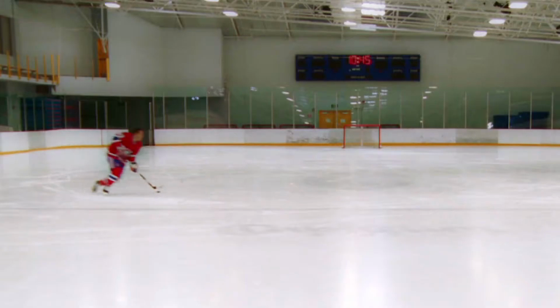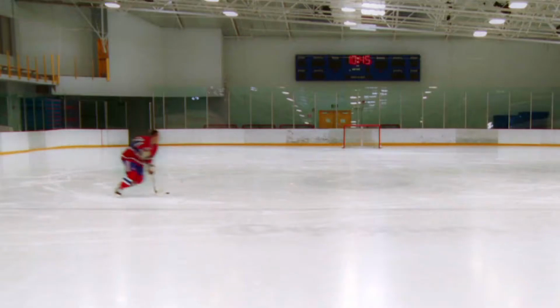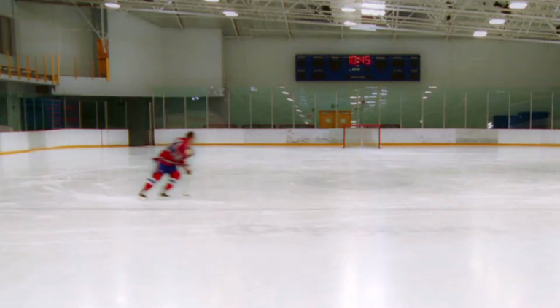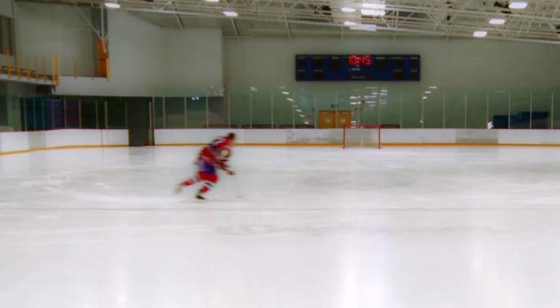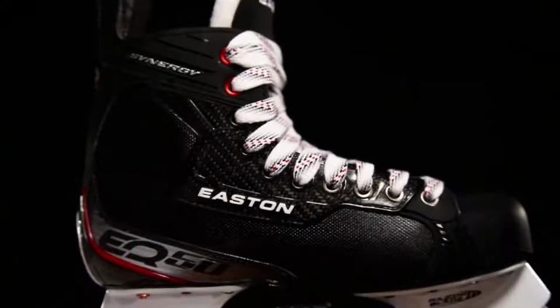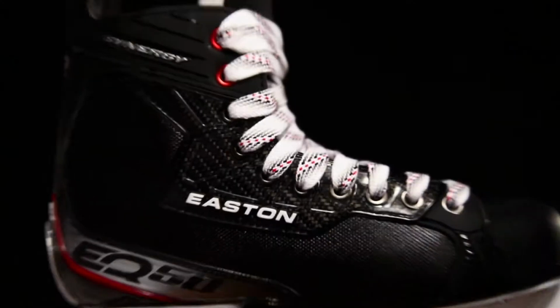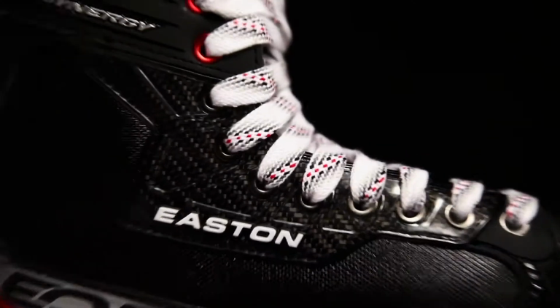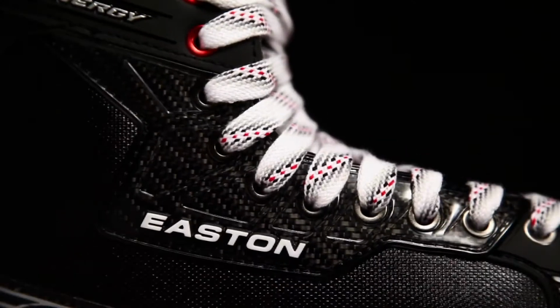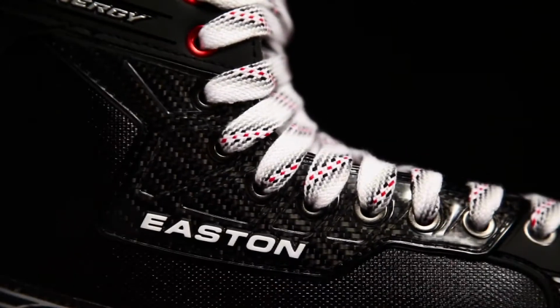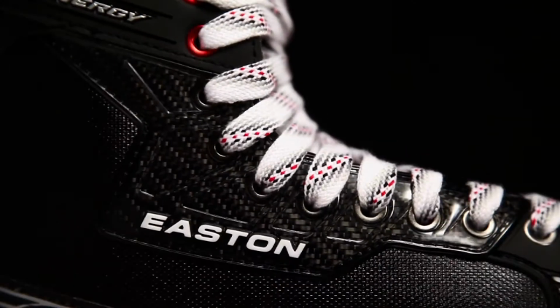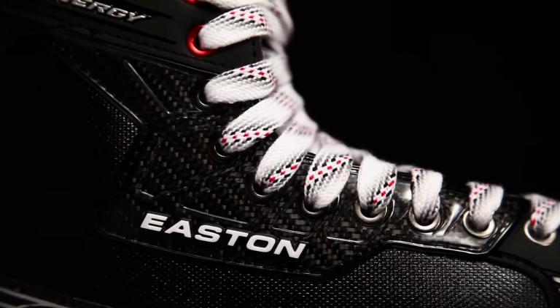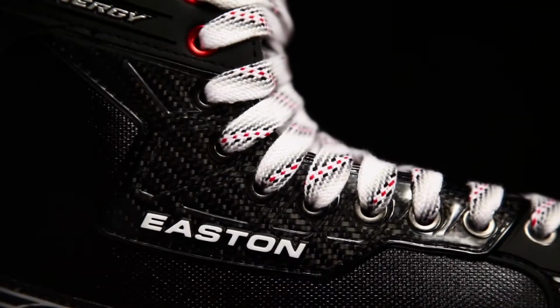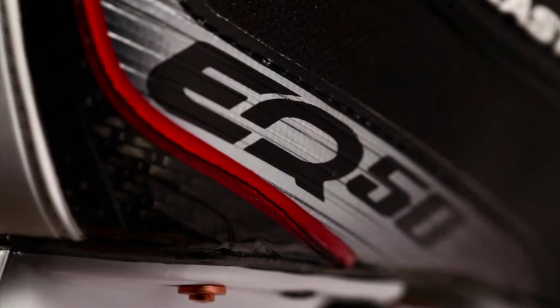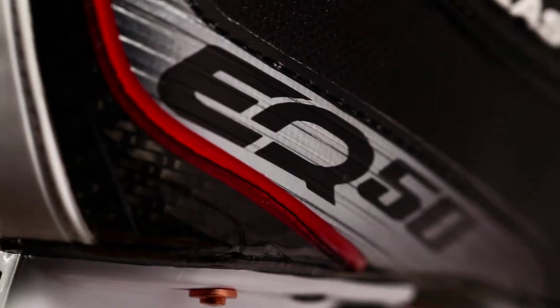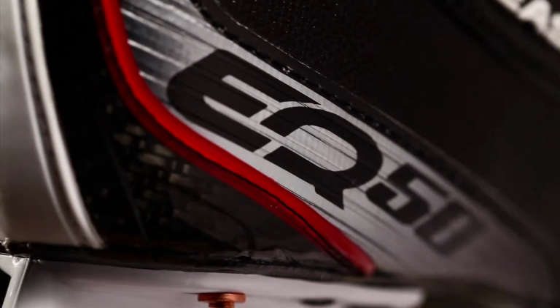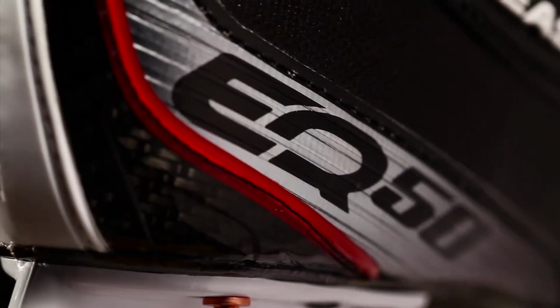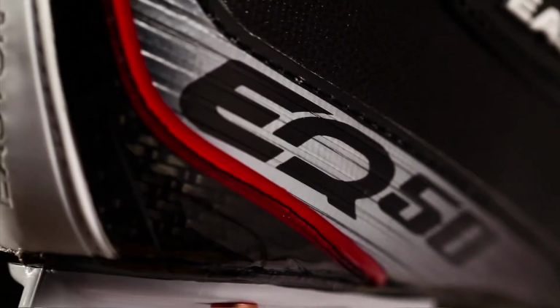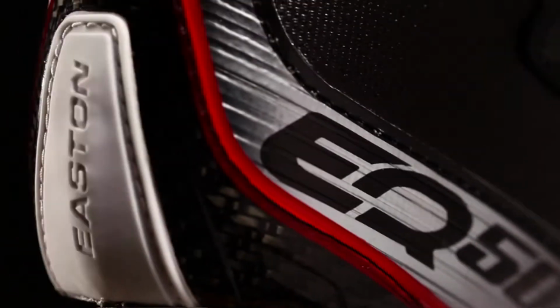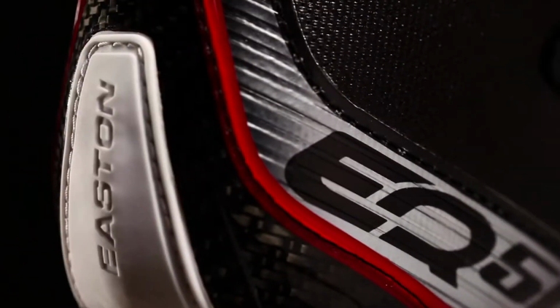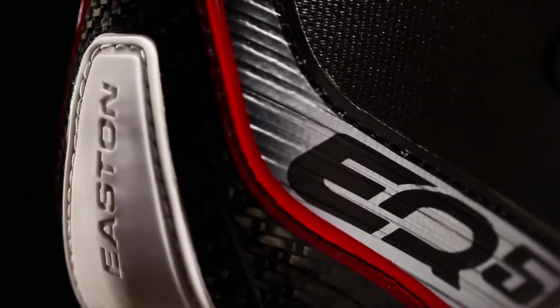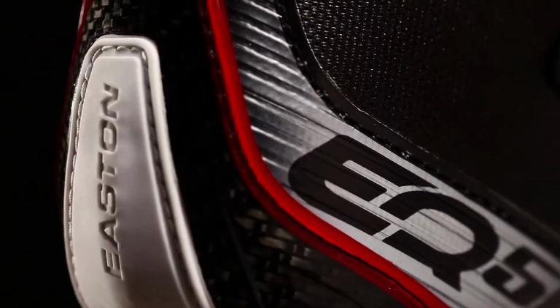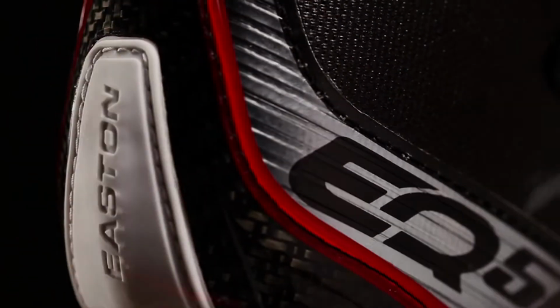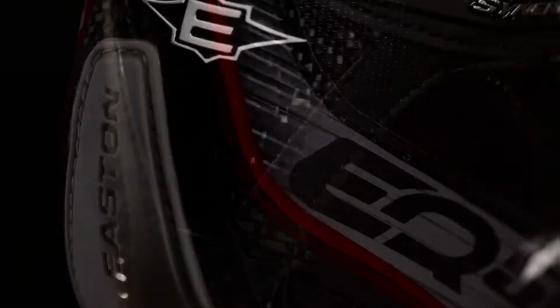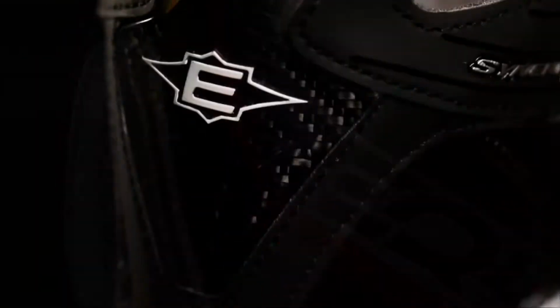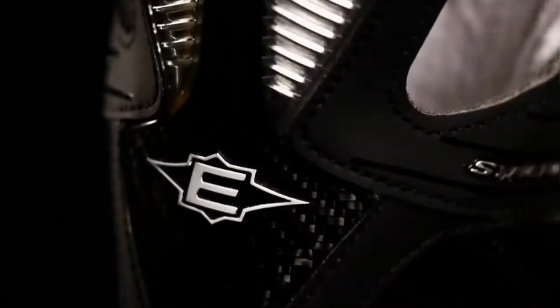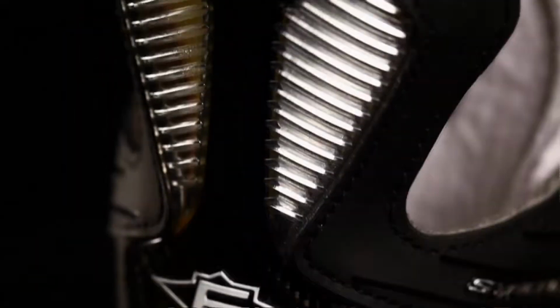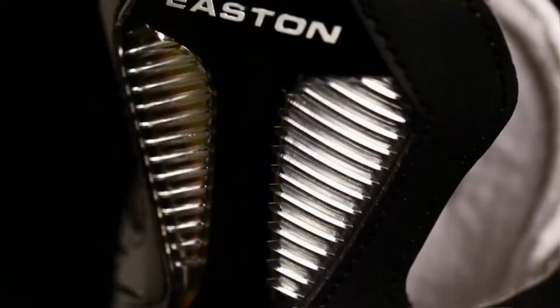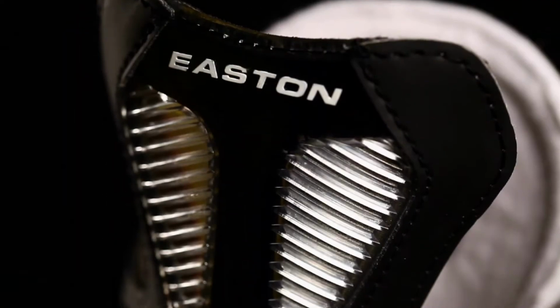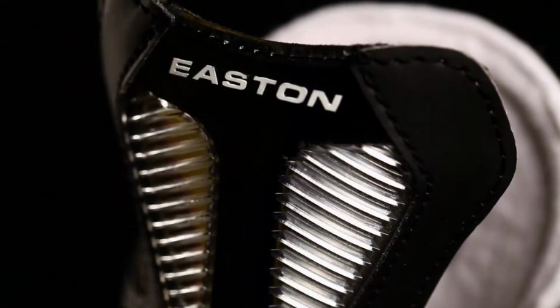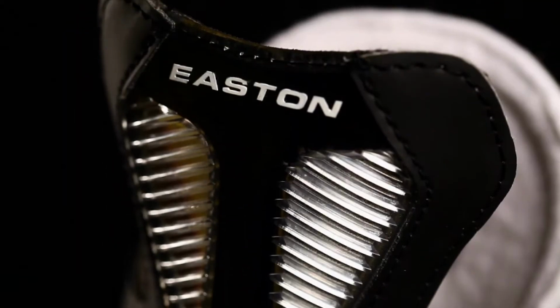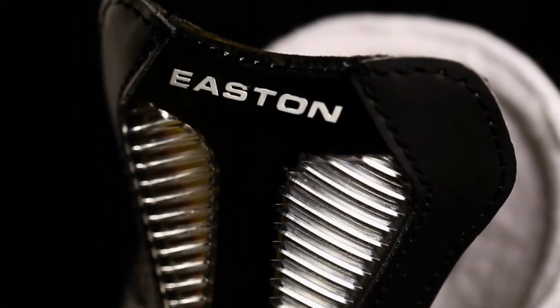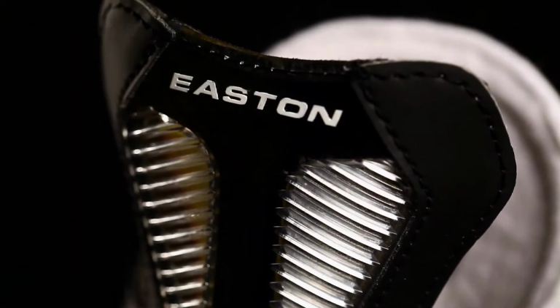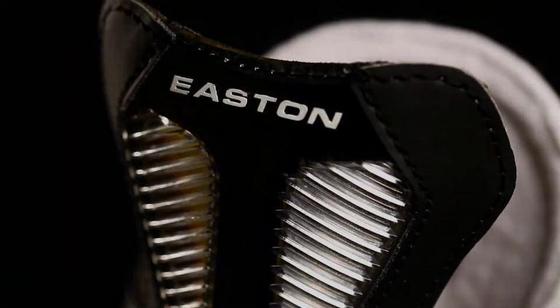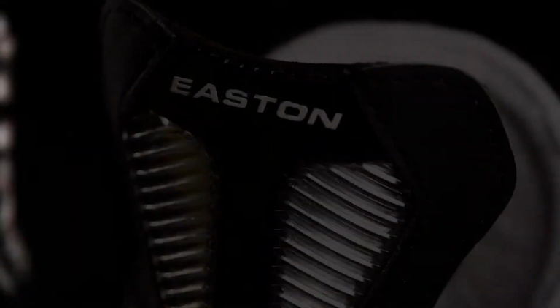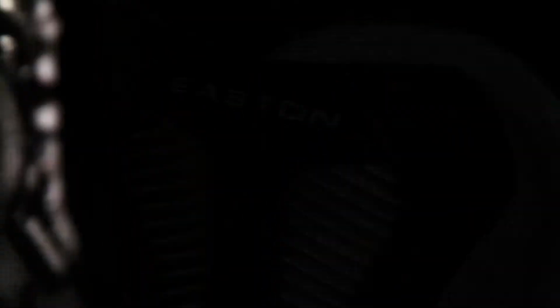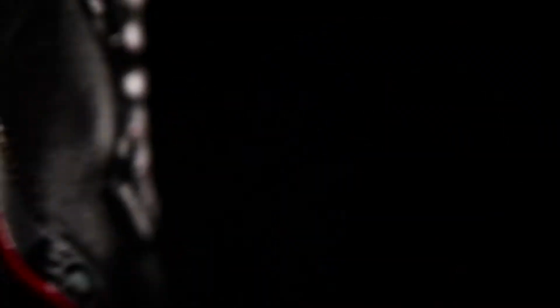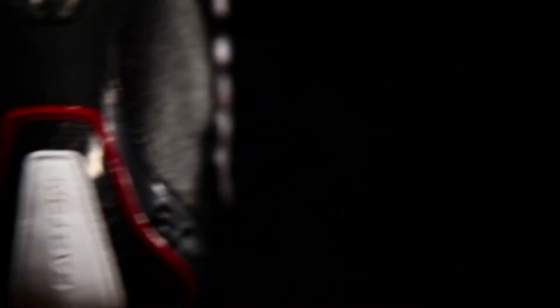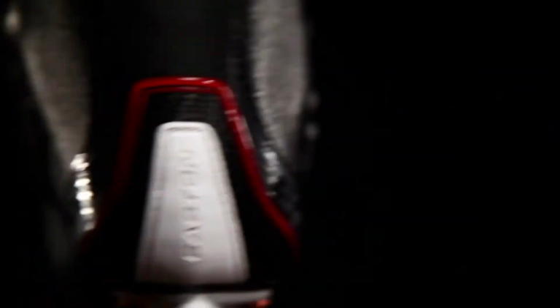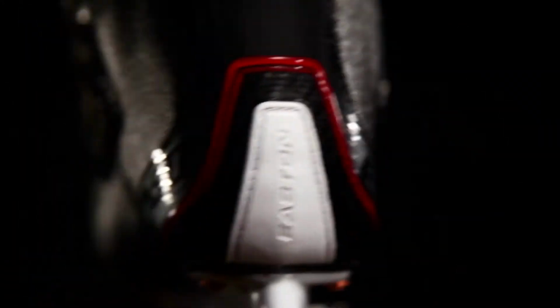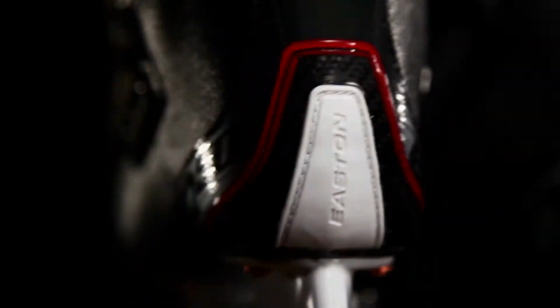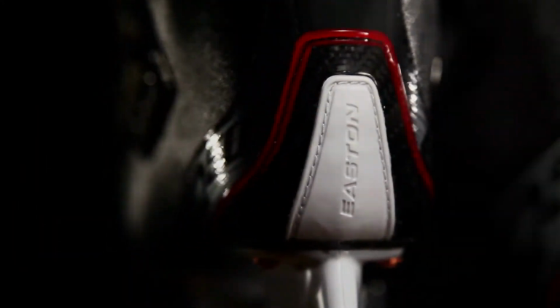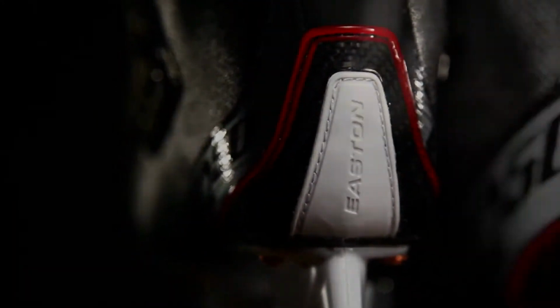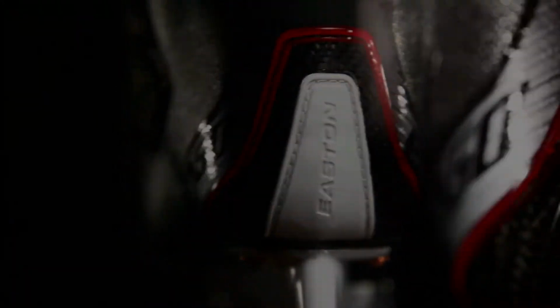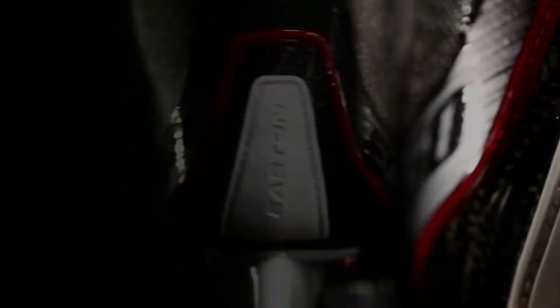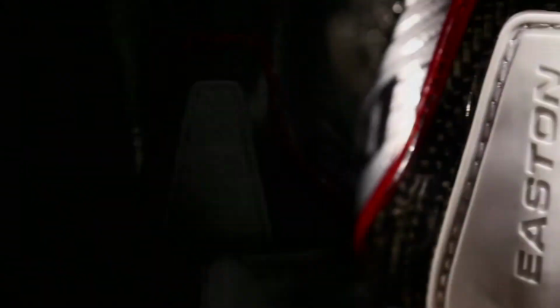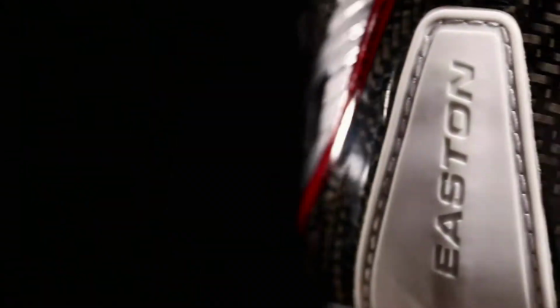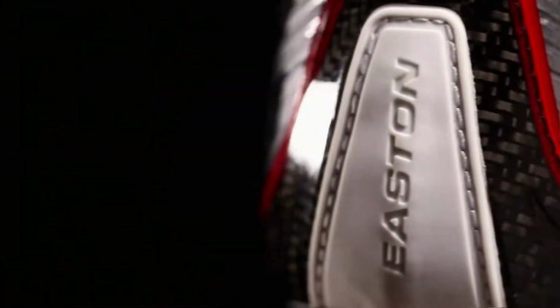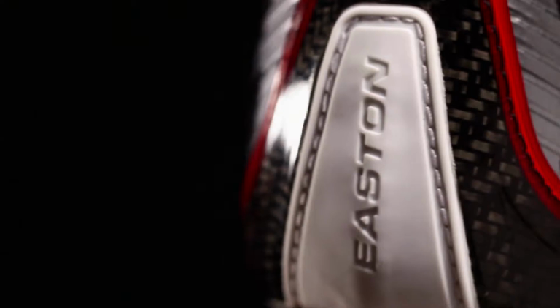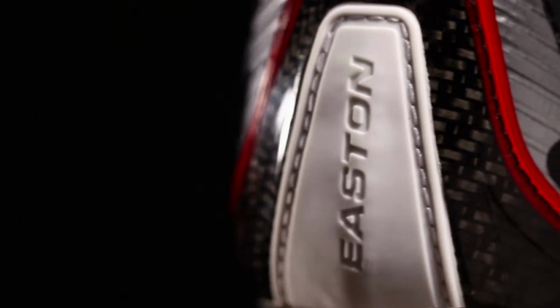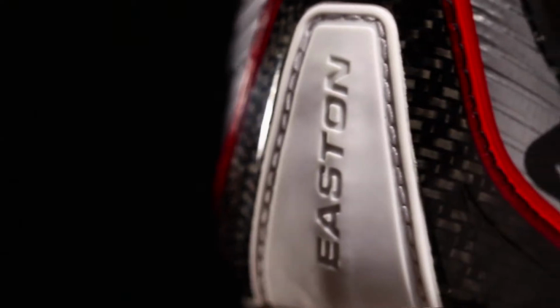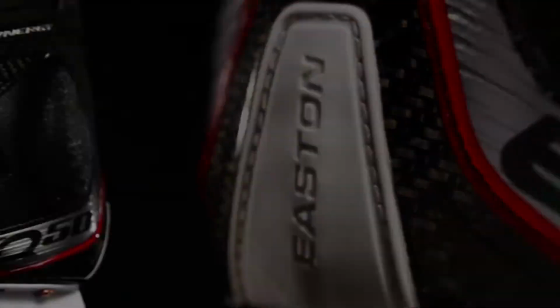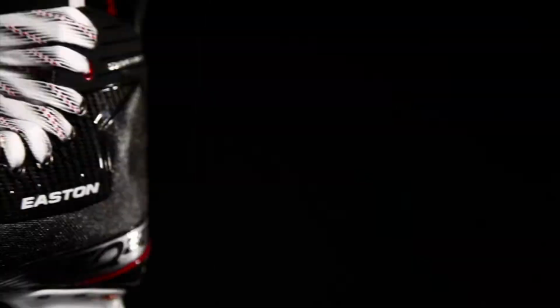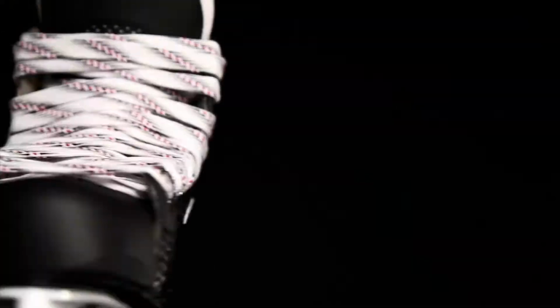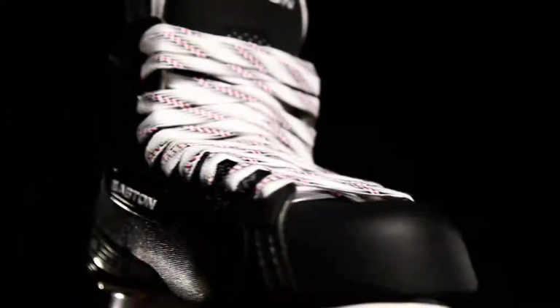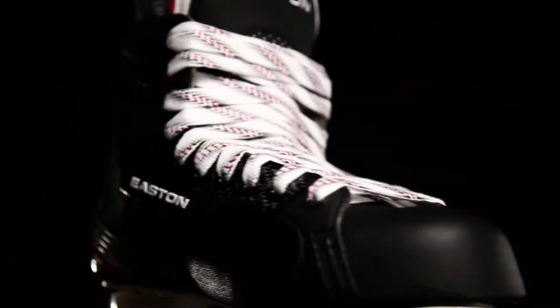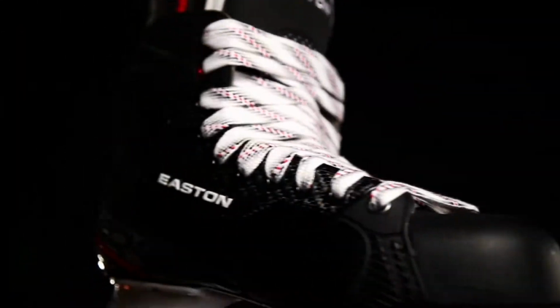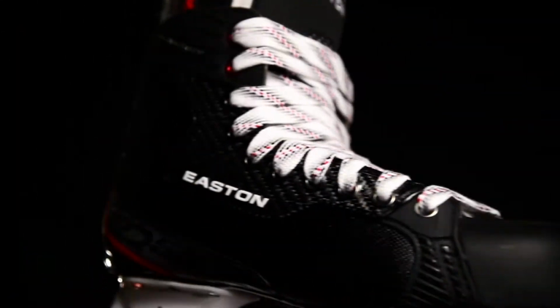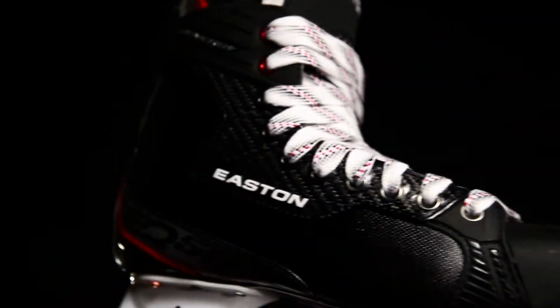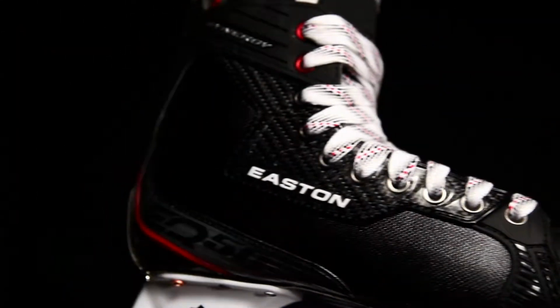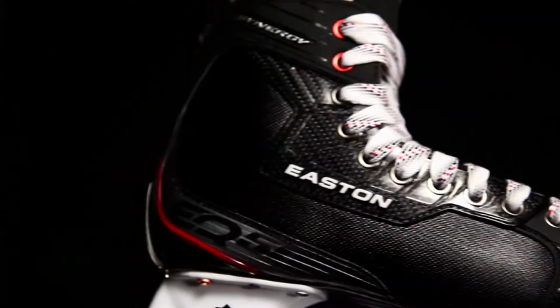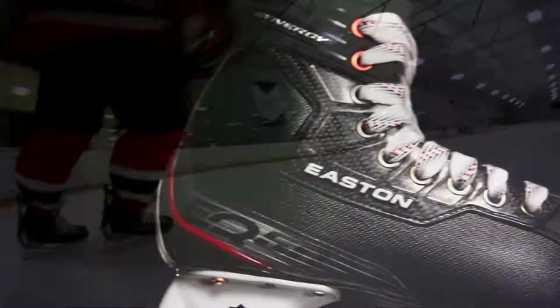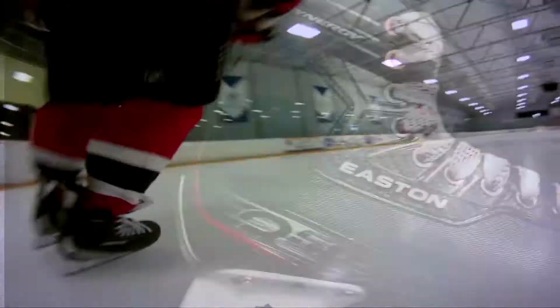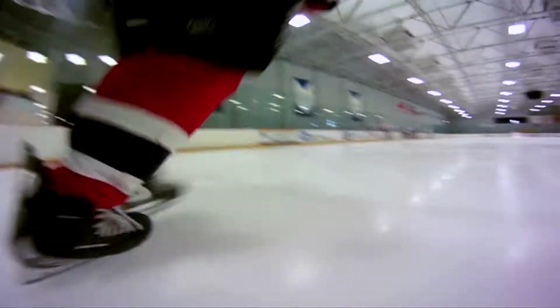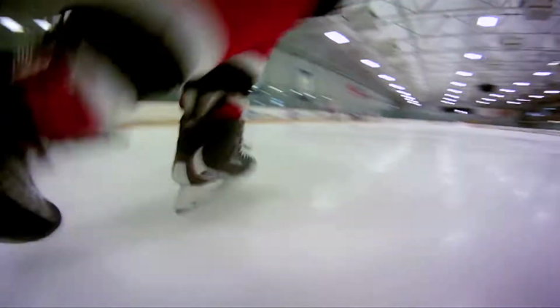With three new launch zones, the EQ50 is designed to give you the fuel, torque, and control for a powerful stride.